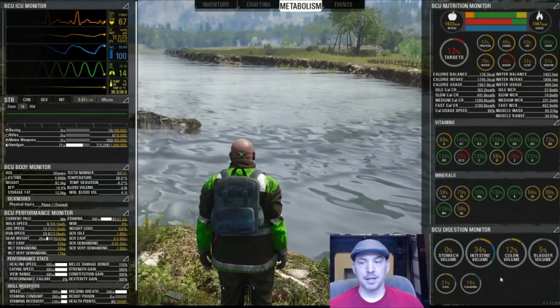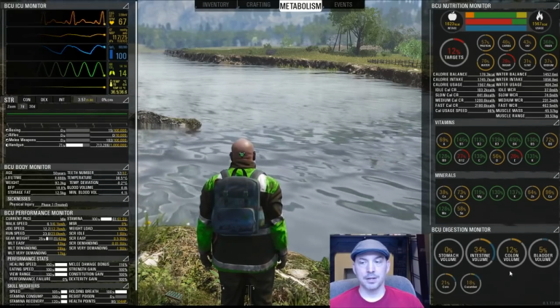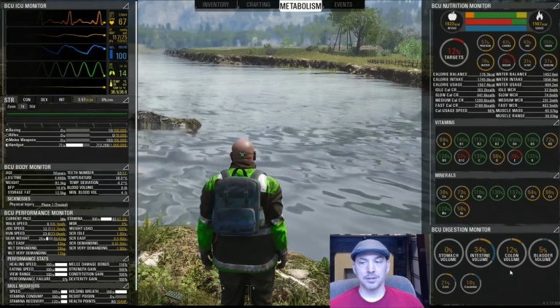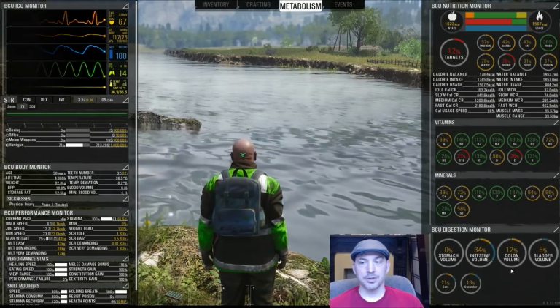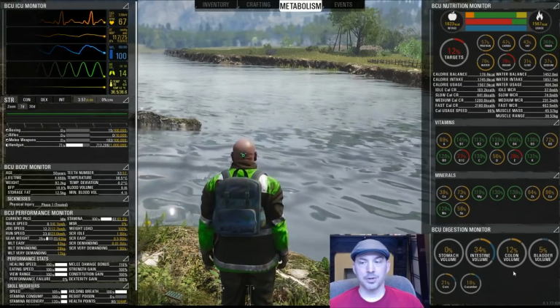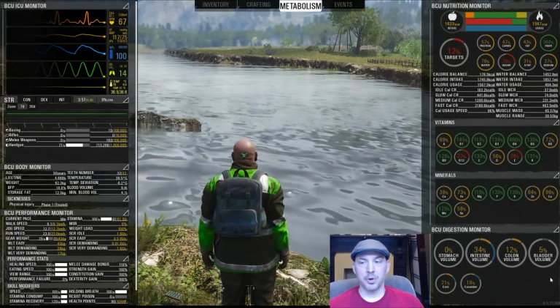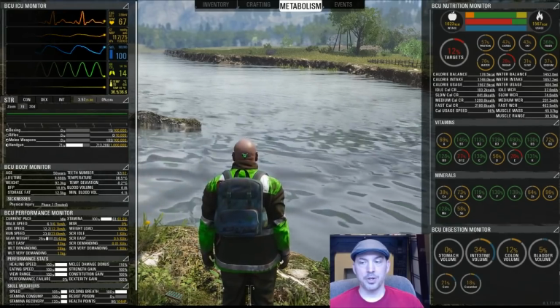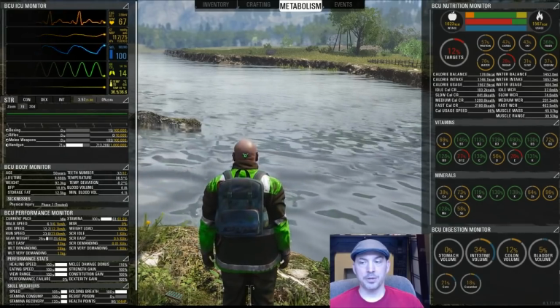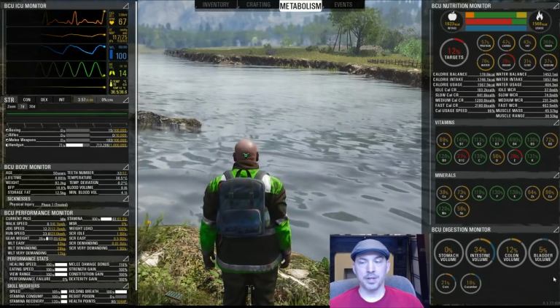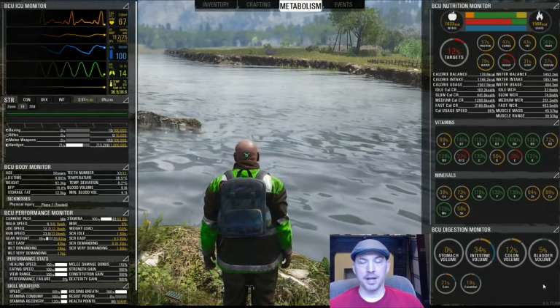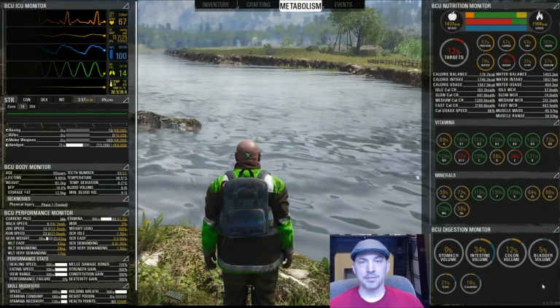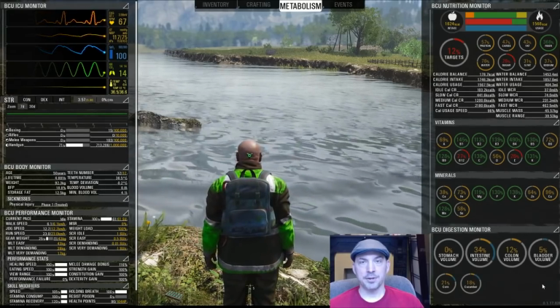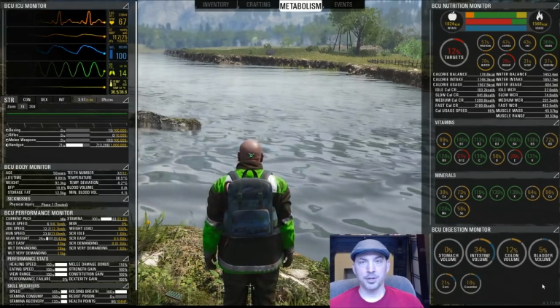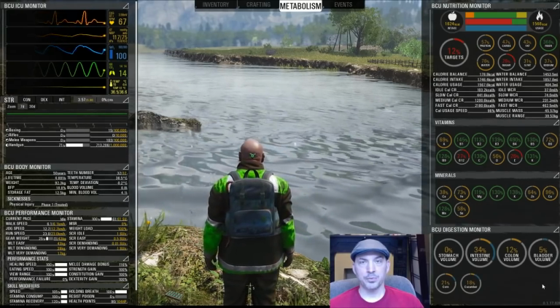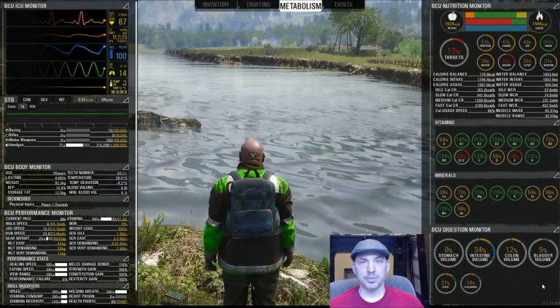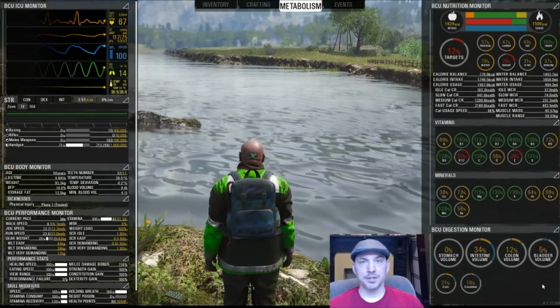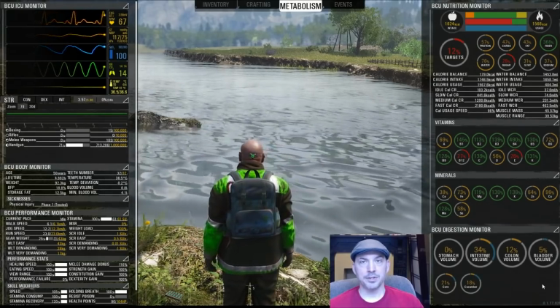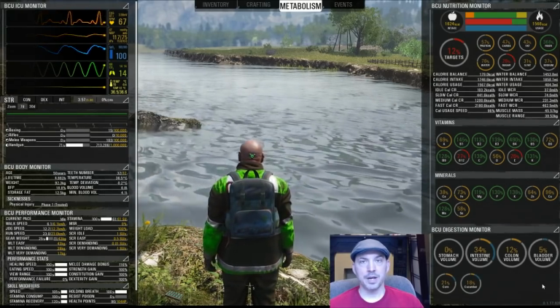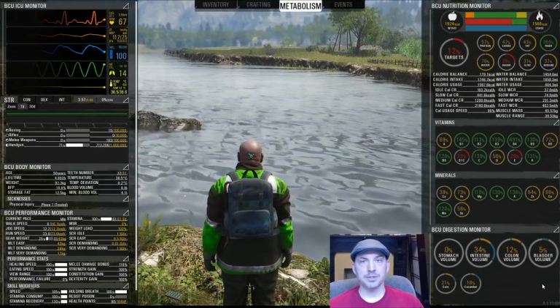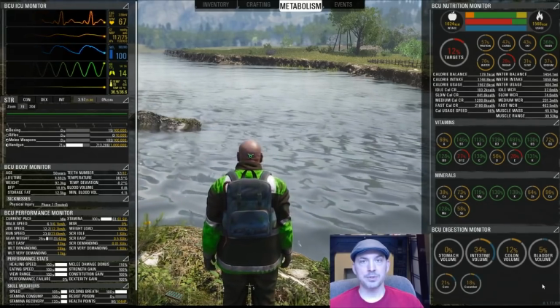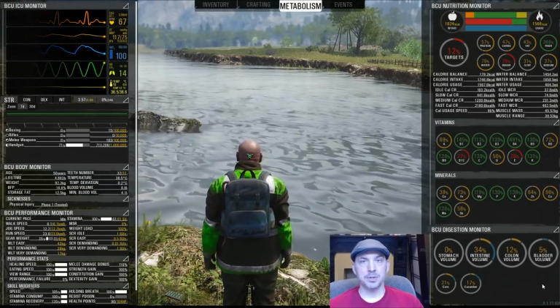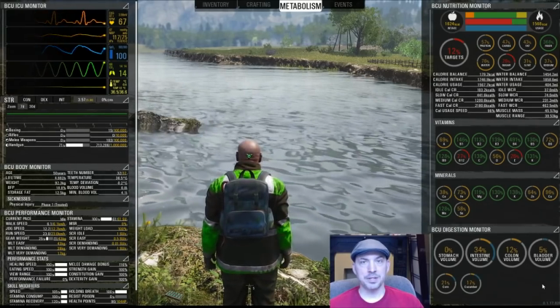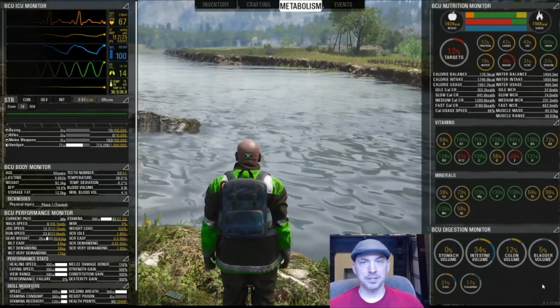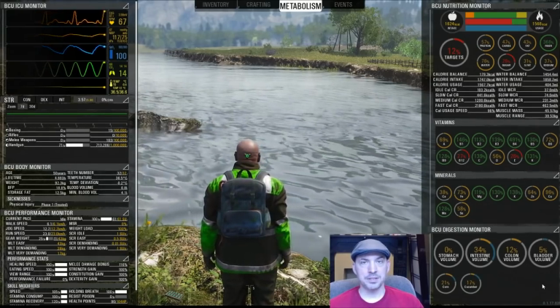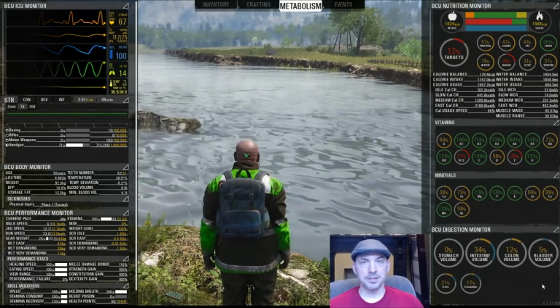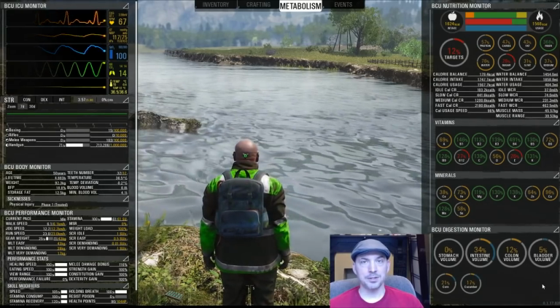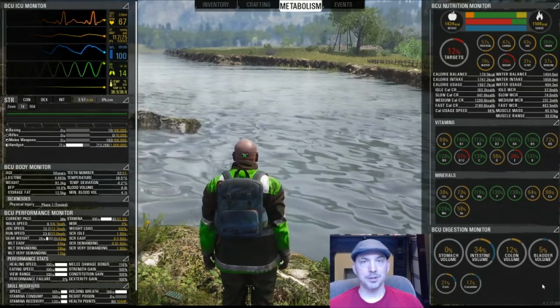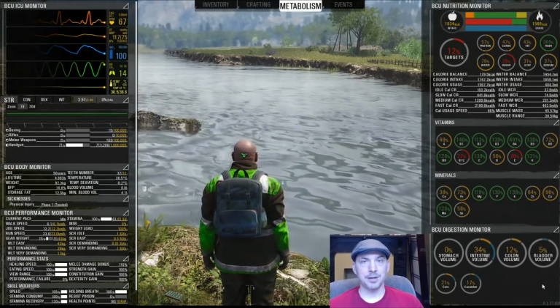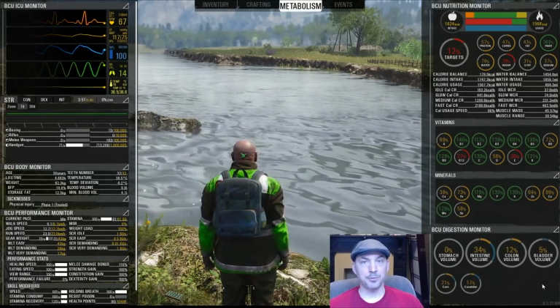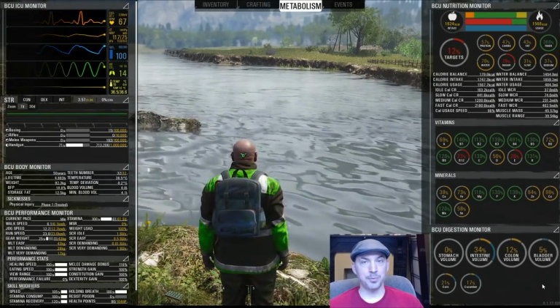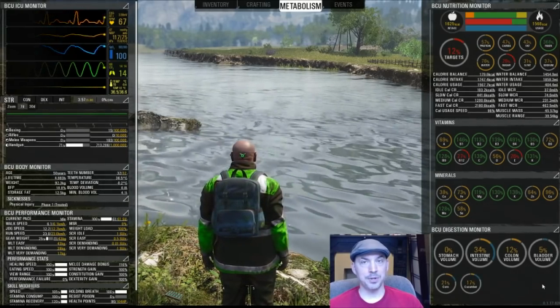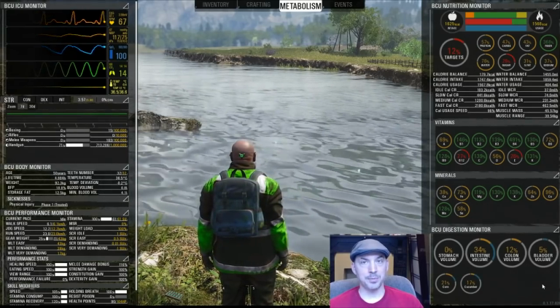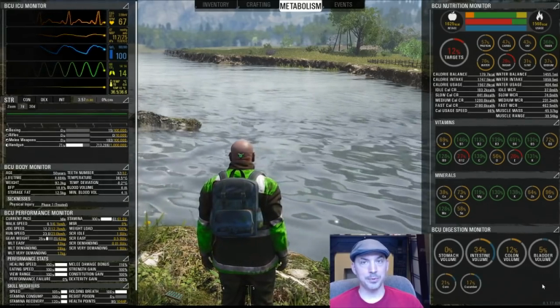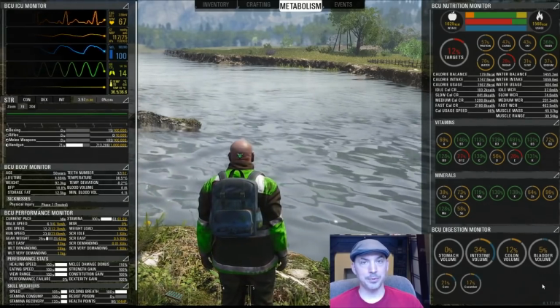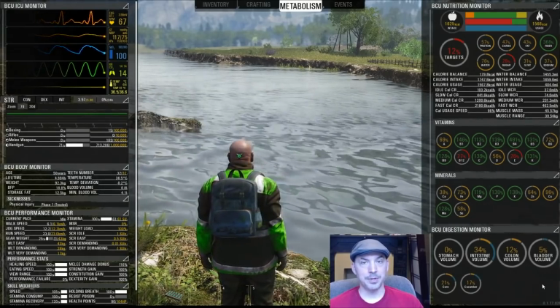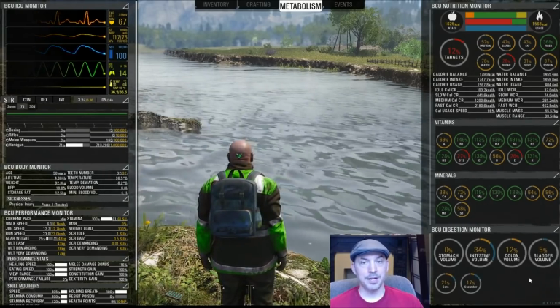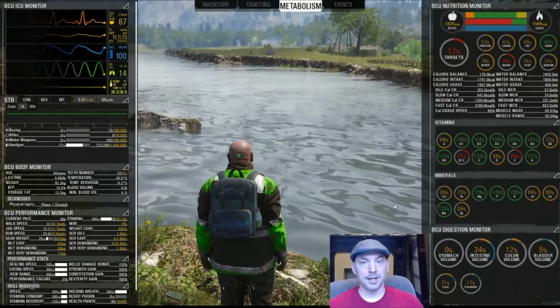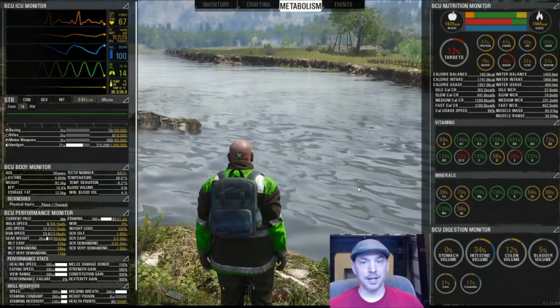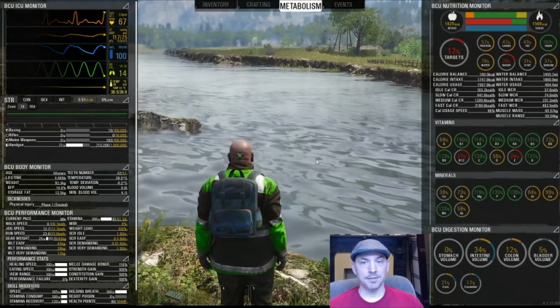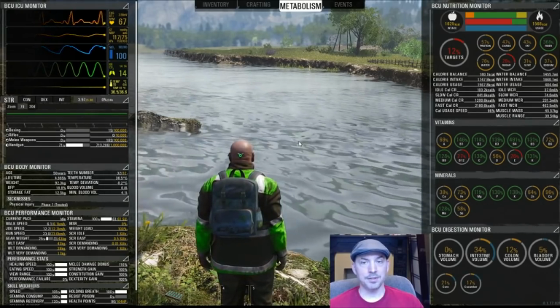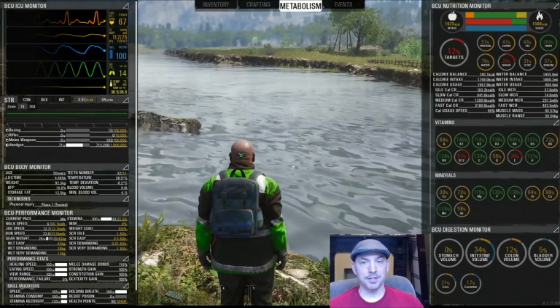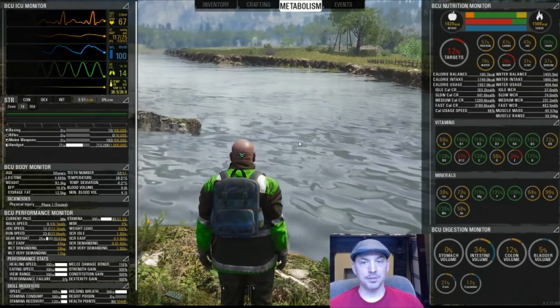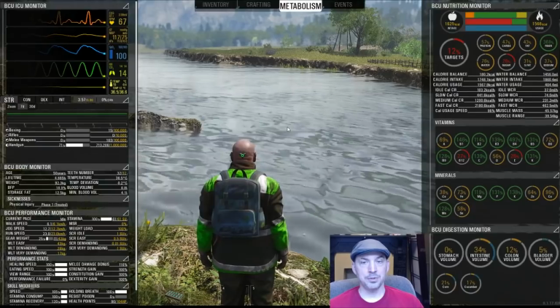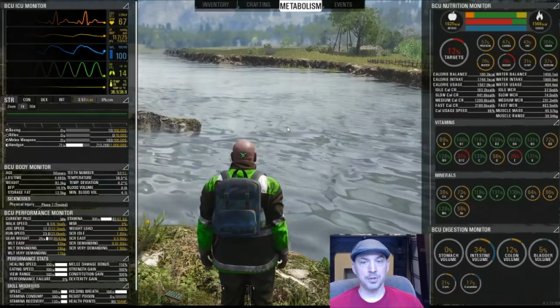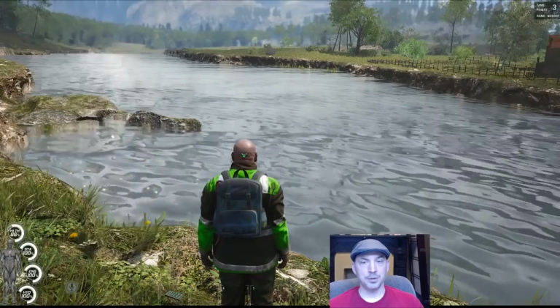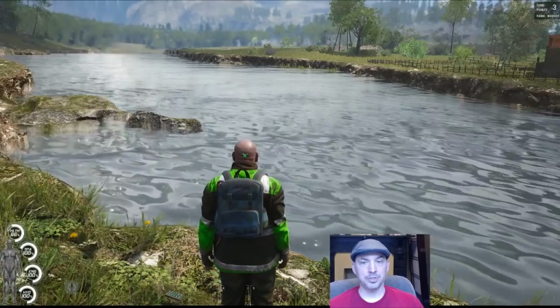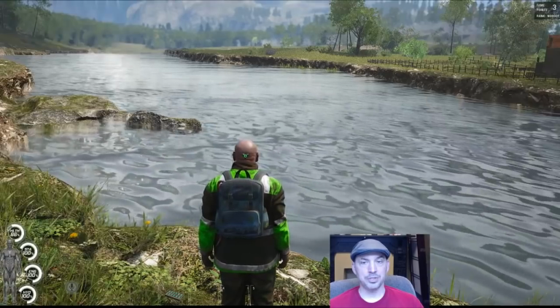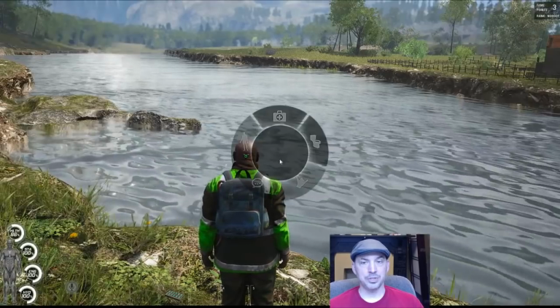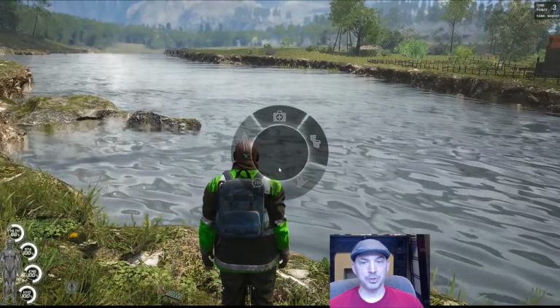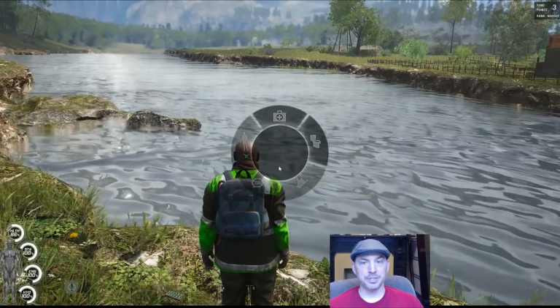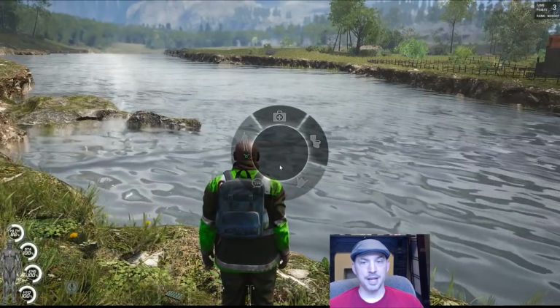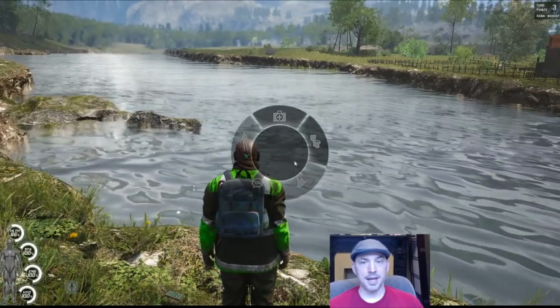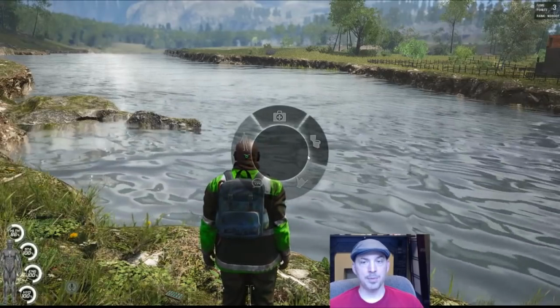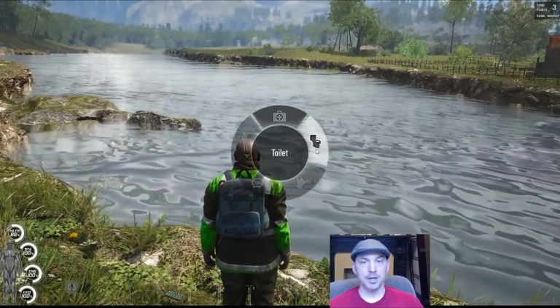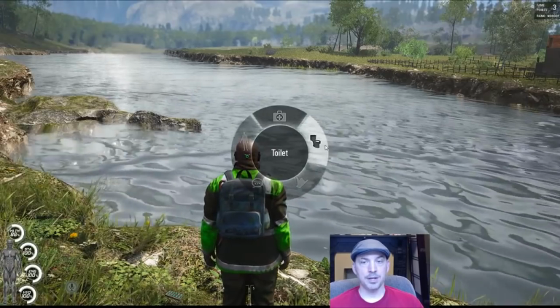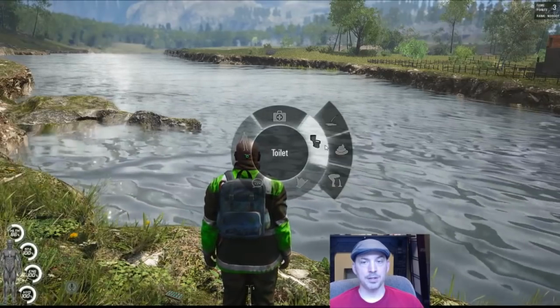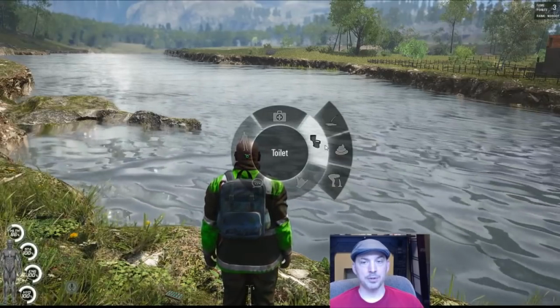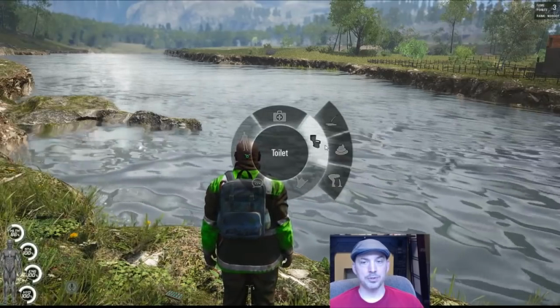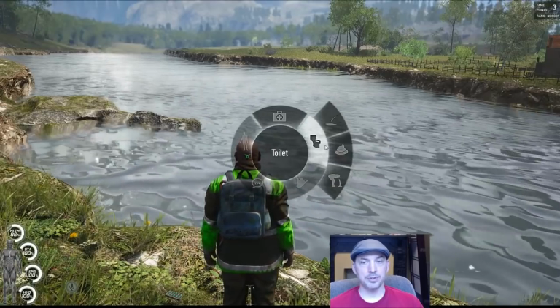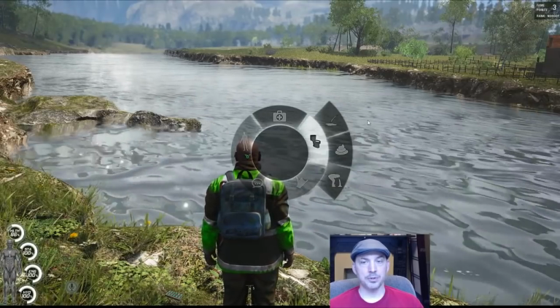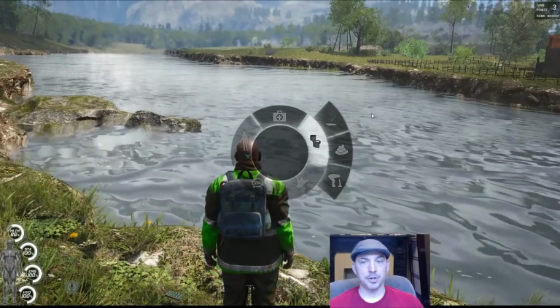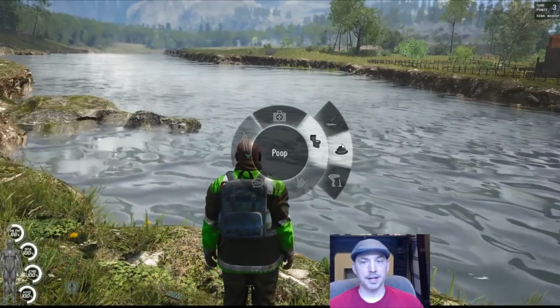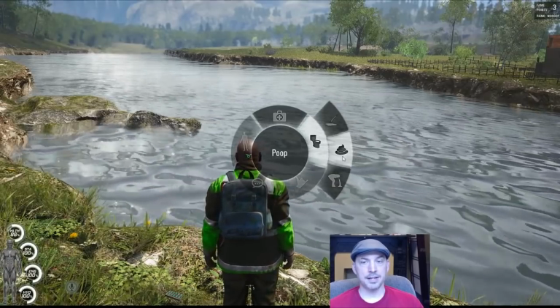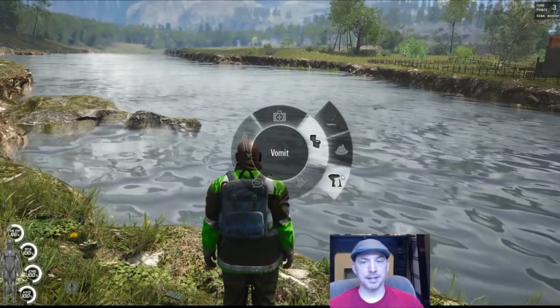Your colon and bladder volume will tell you how soon it is until you have to pee or poo, and if you need to do those, just hold tab and go to the toilet icon.